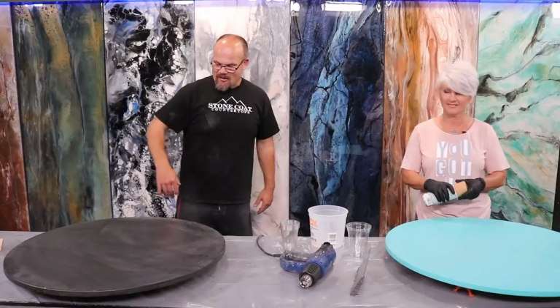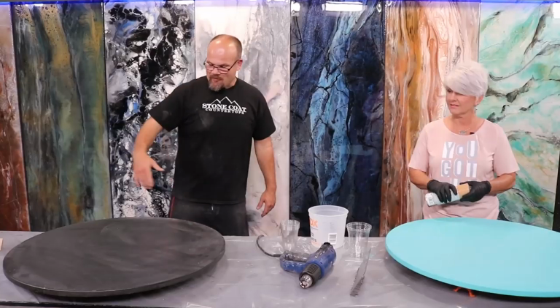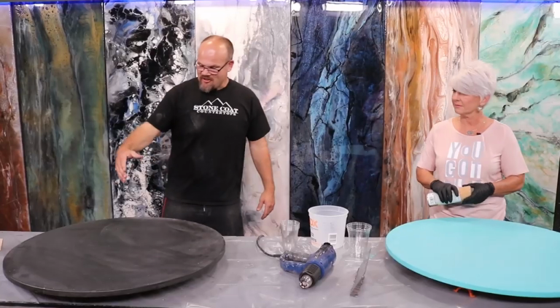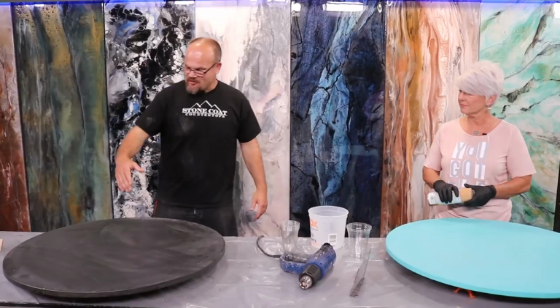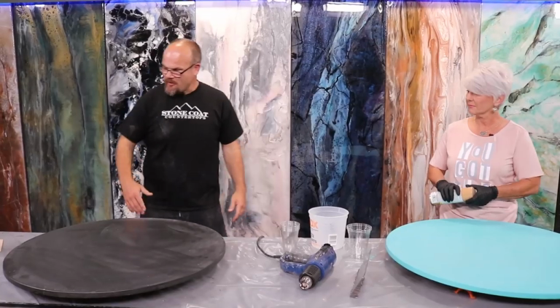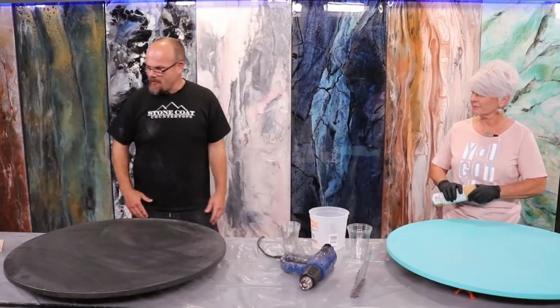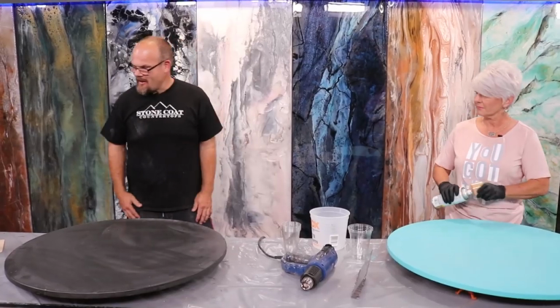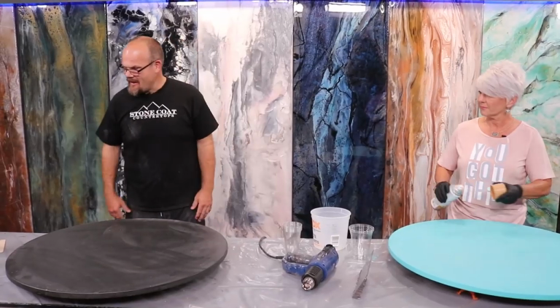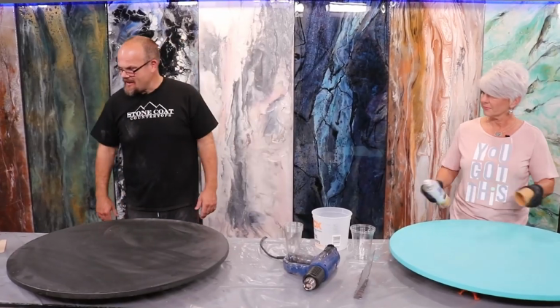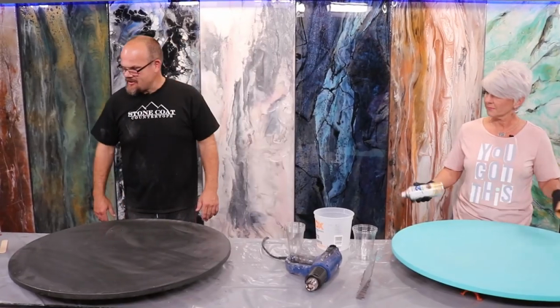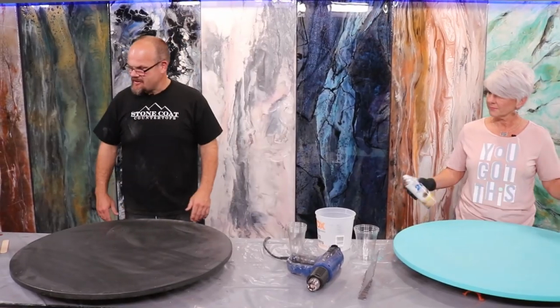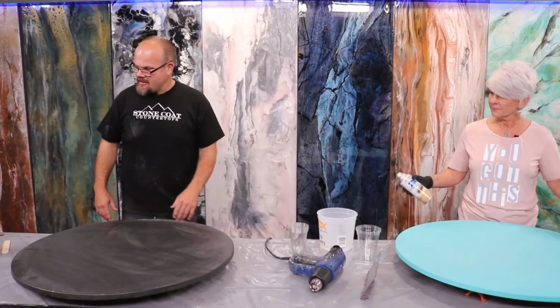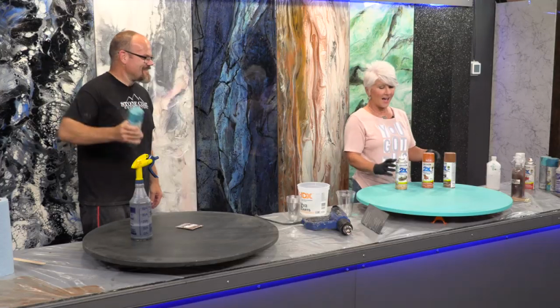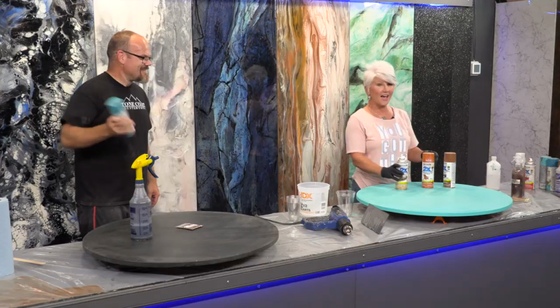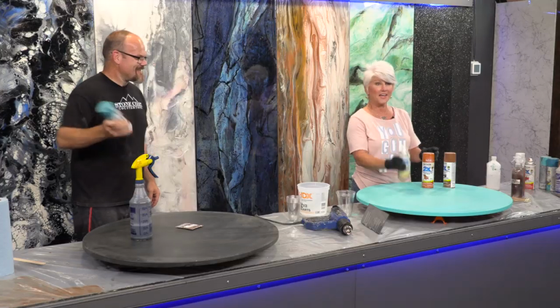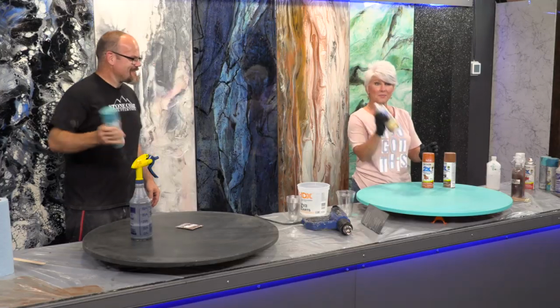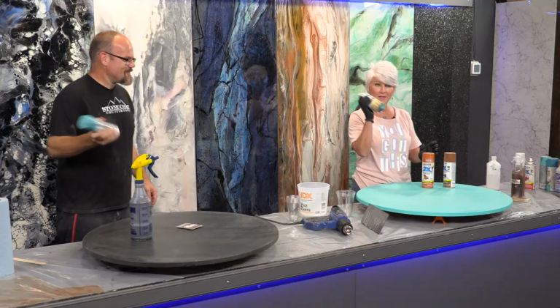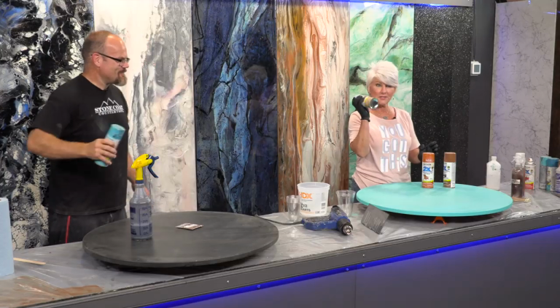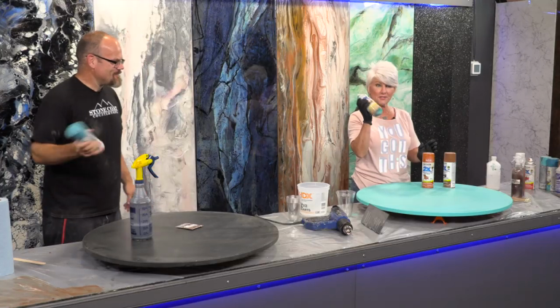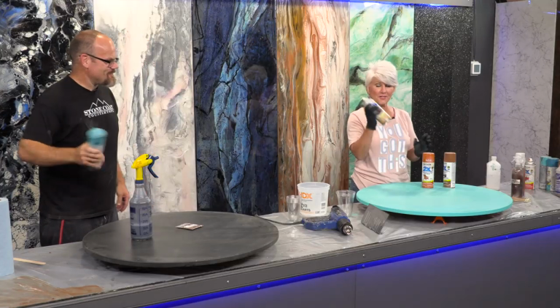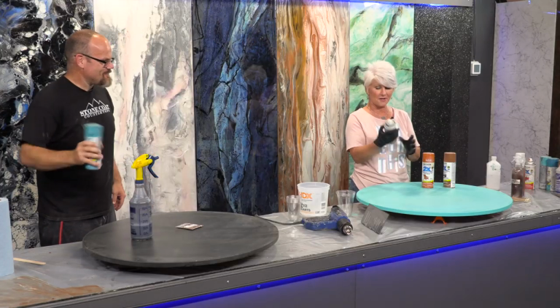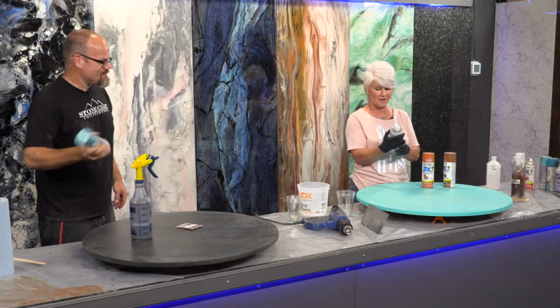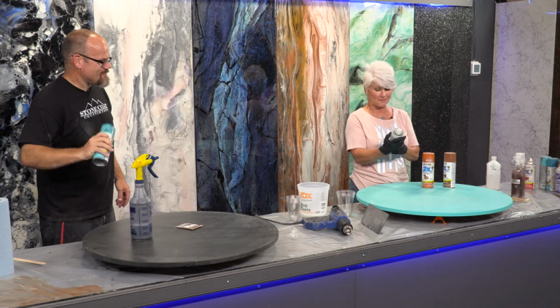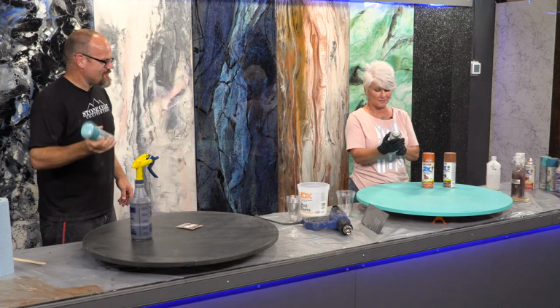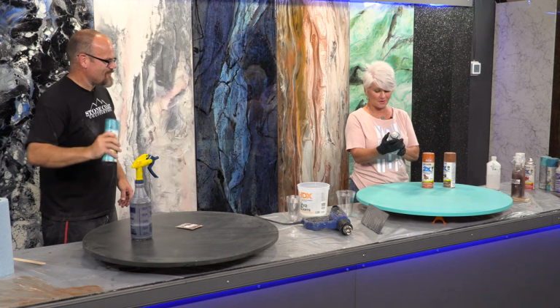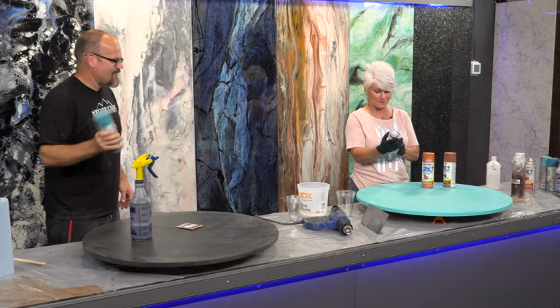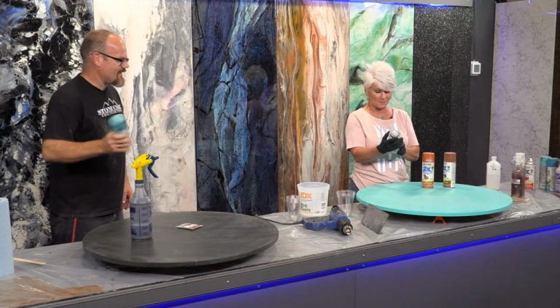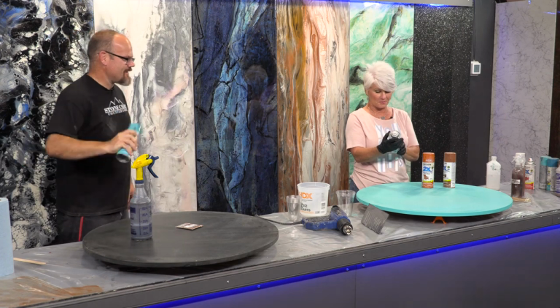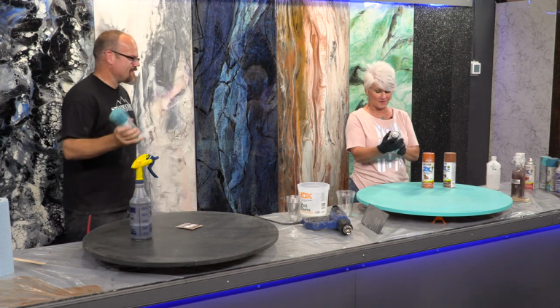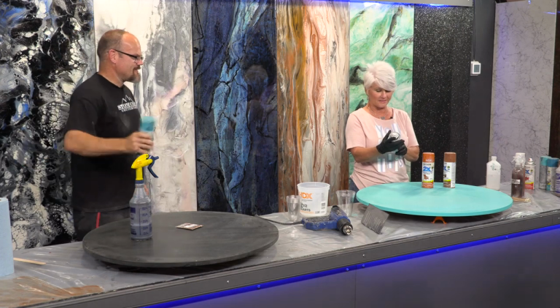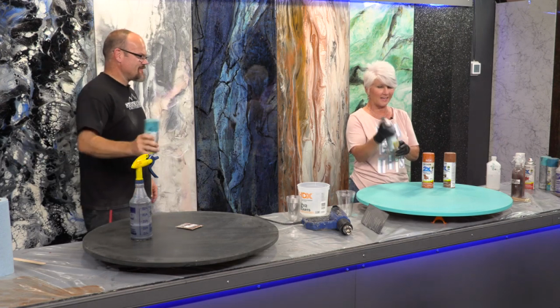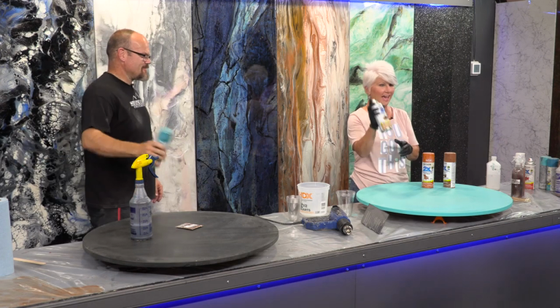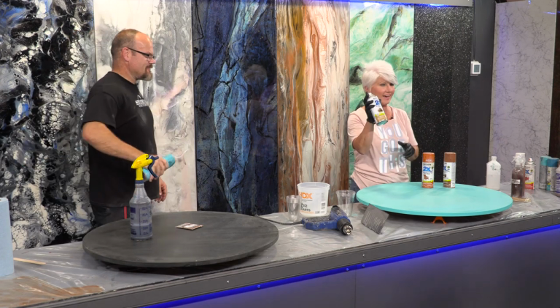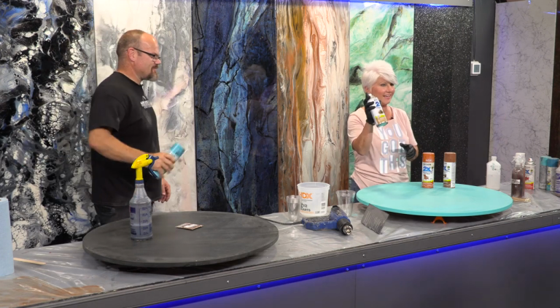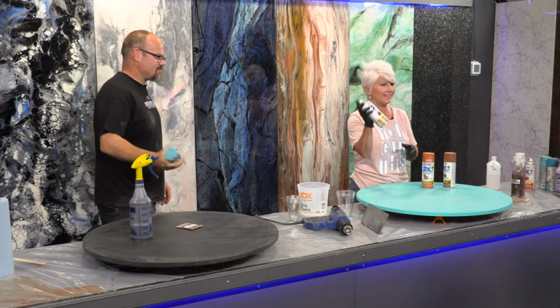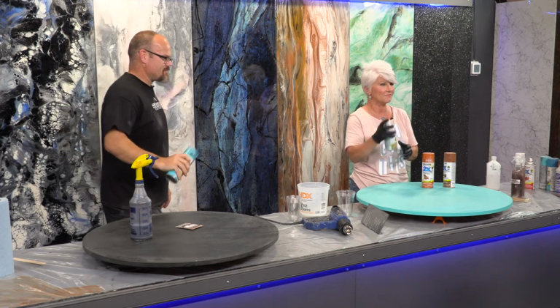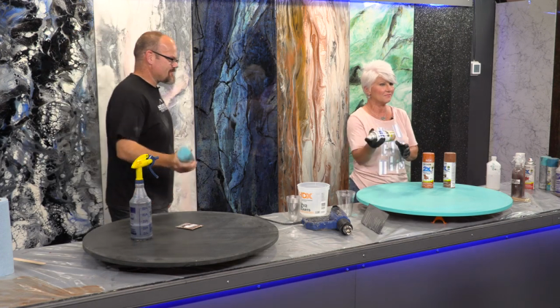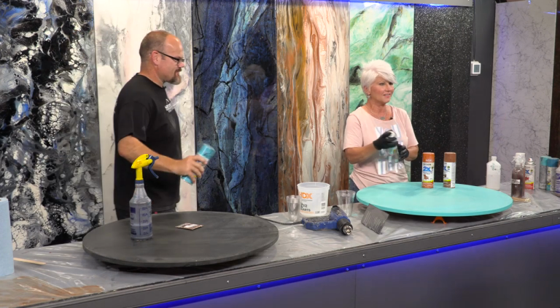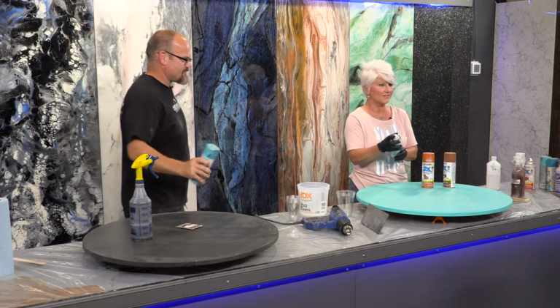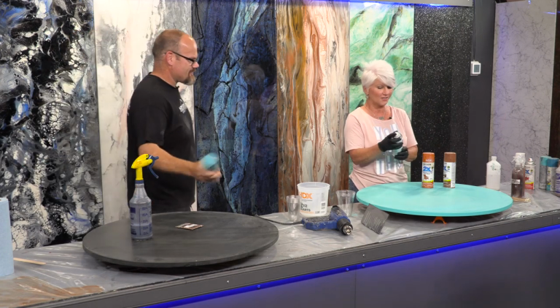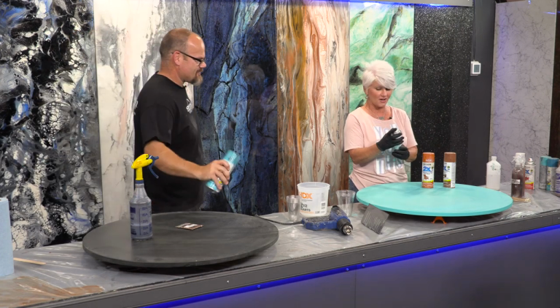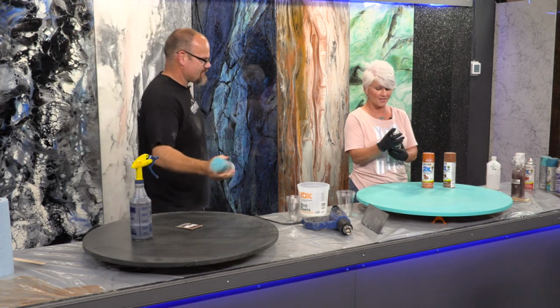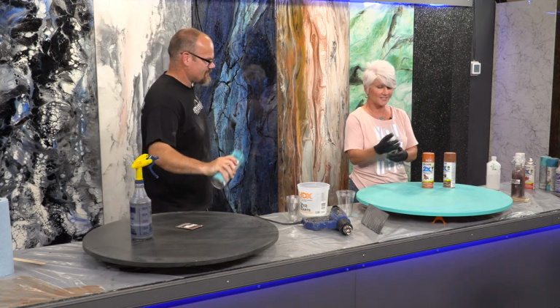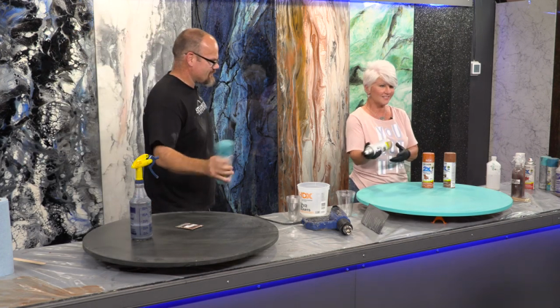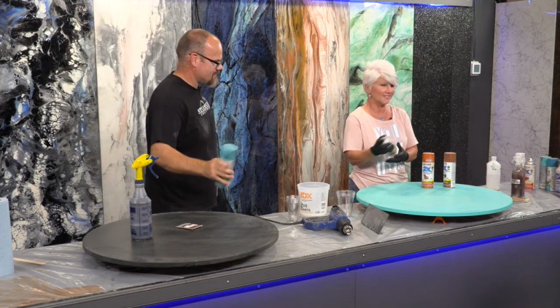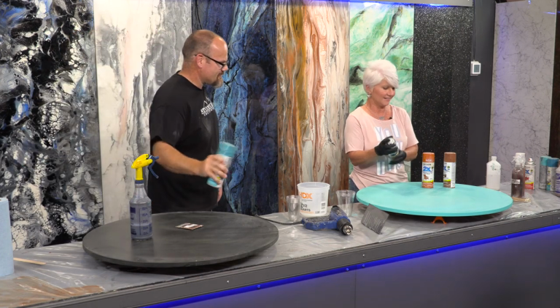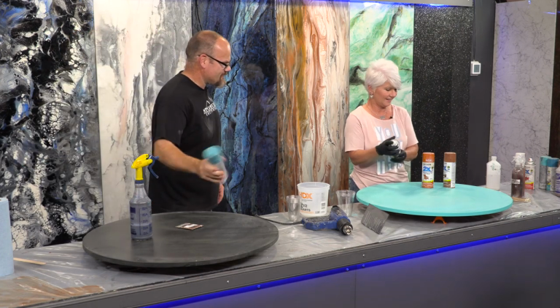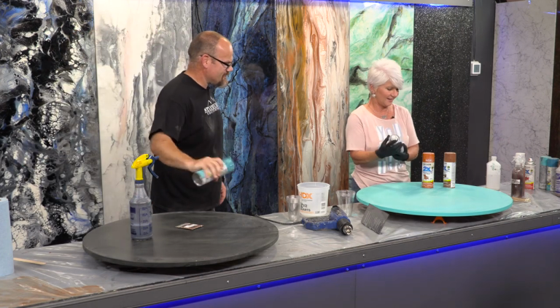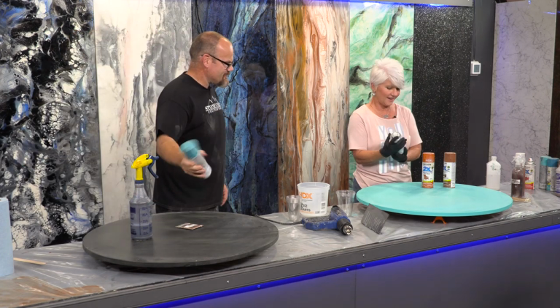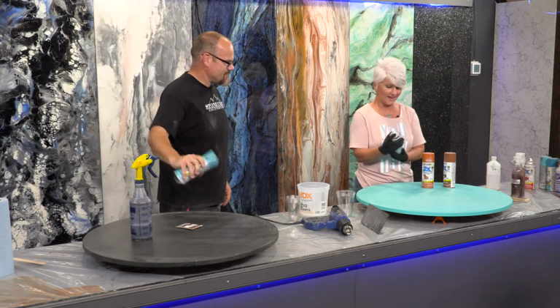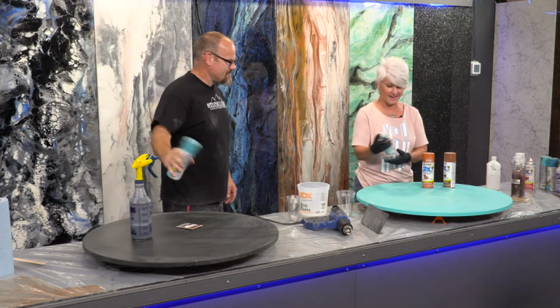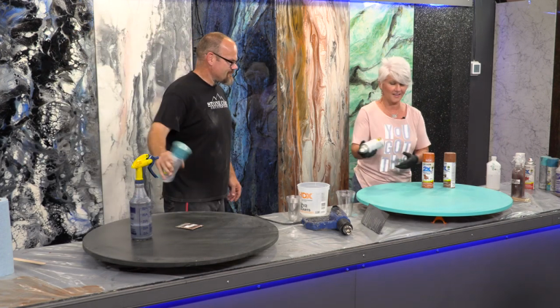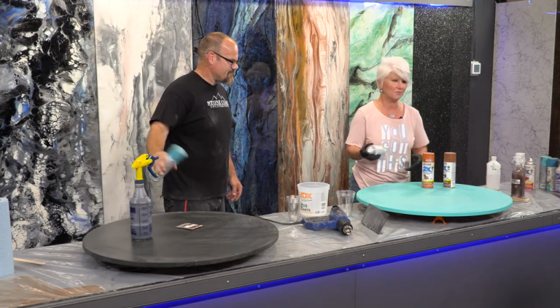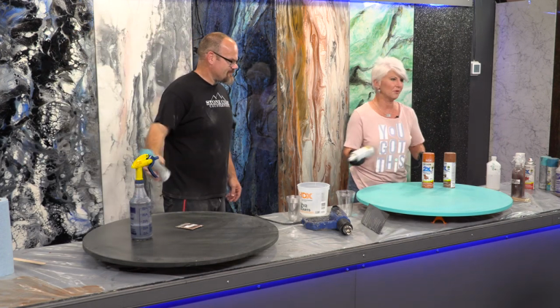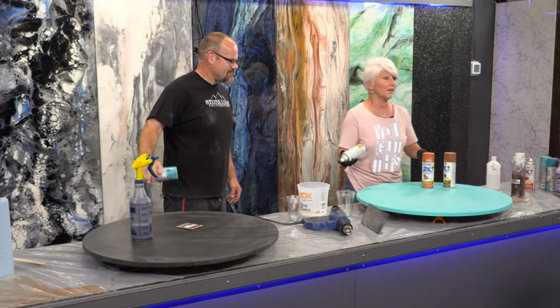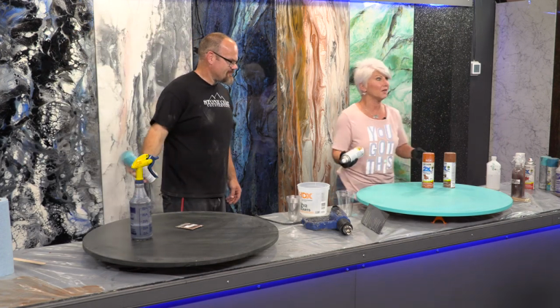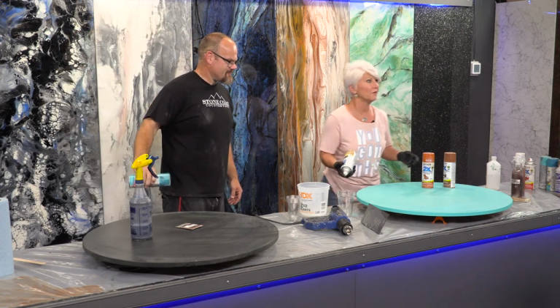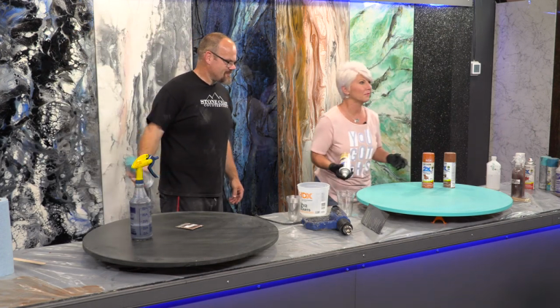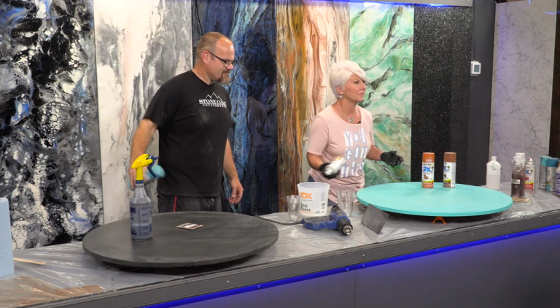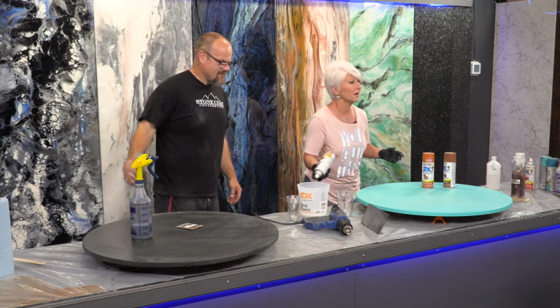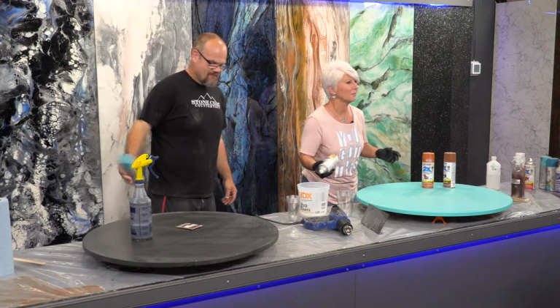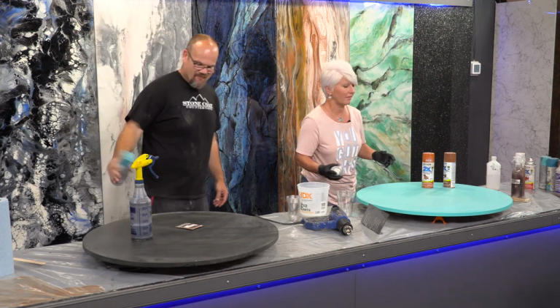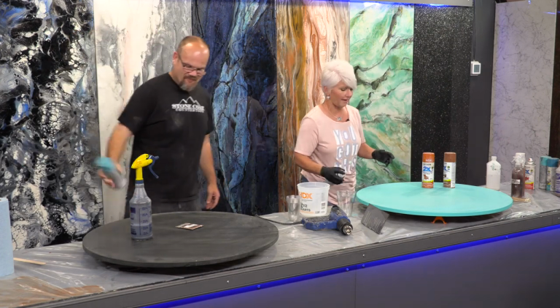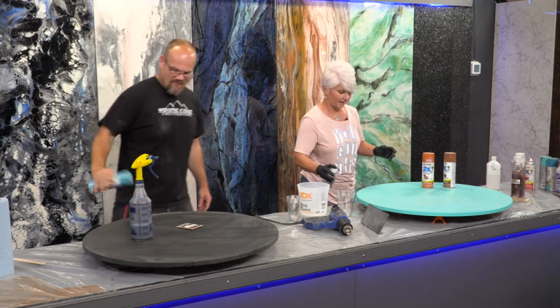All right, I'm going to spray my edges. I am going to start off with khaki gloss, and we're going to go from there and play.